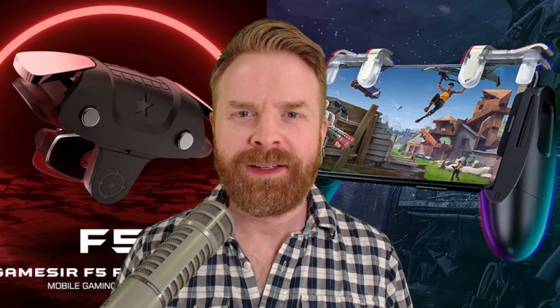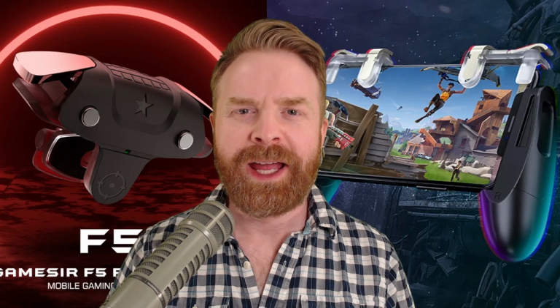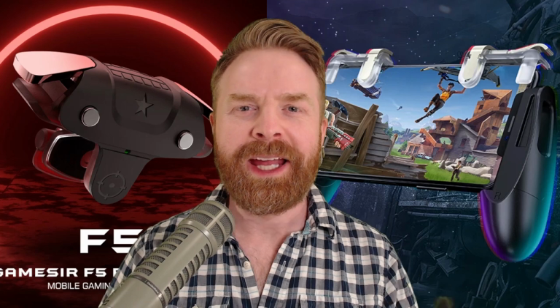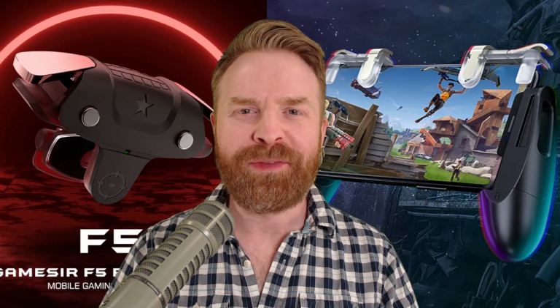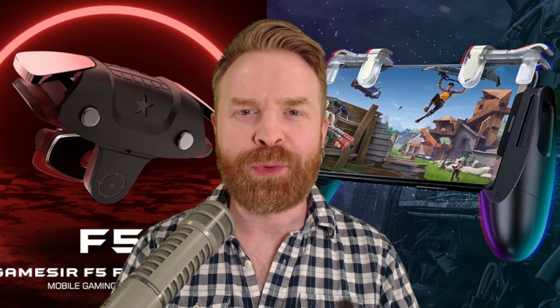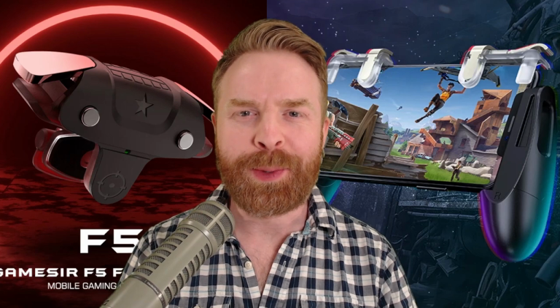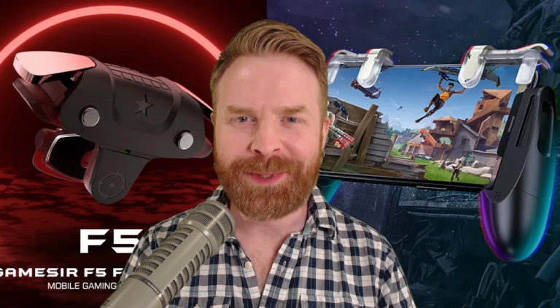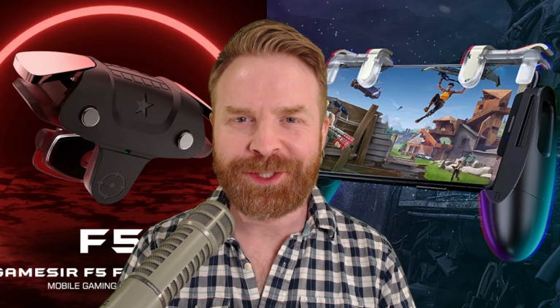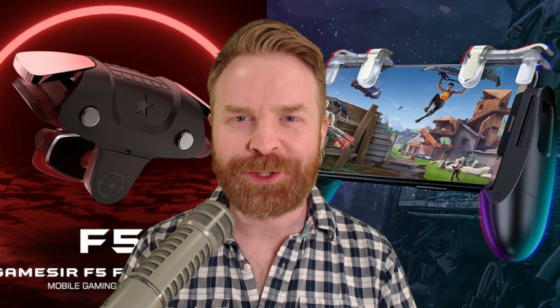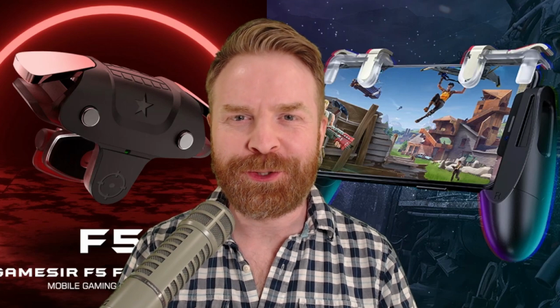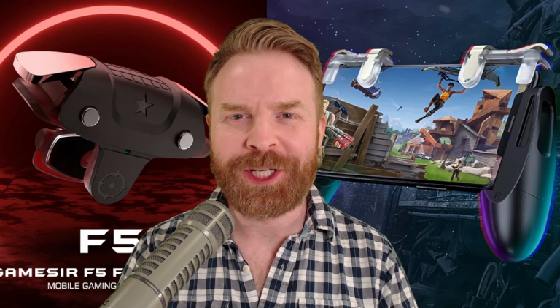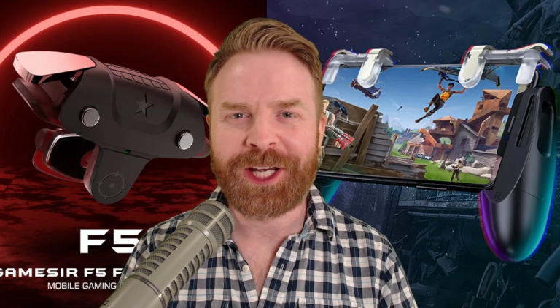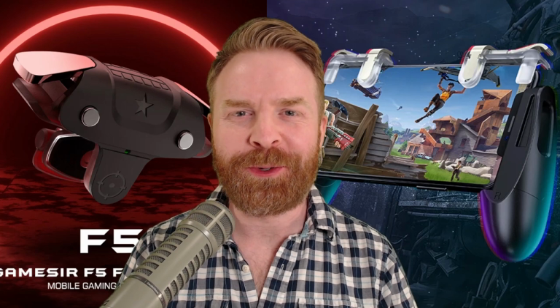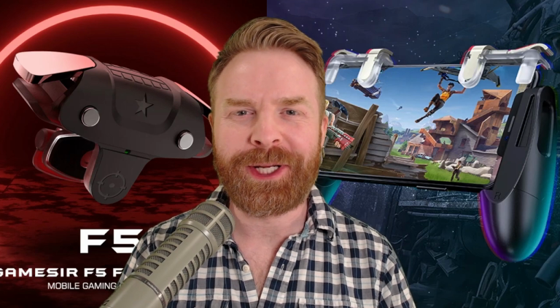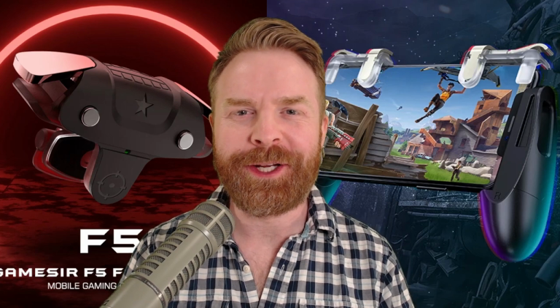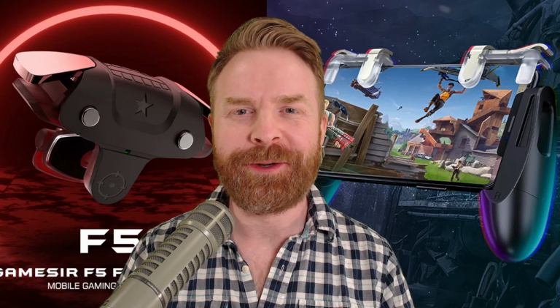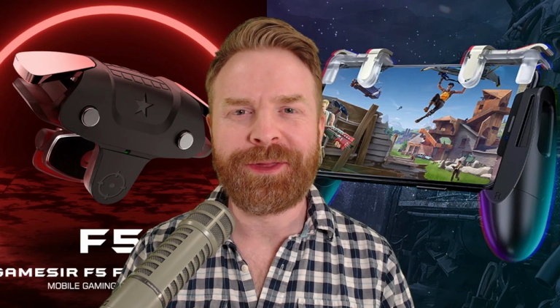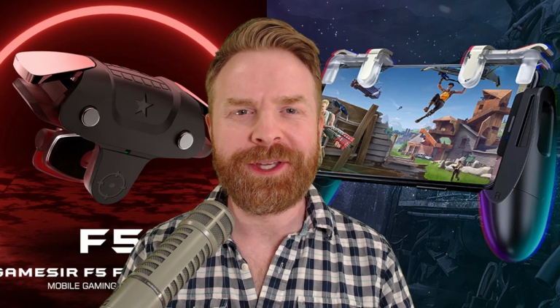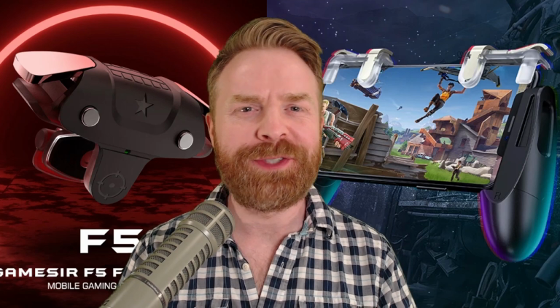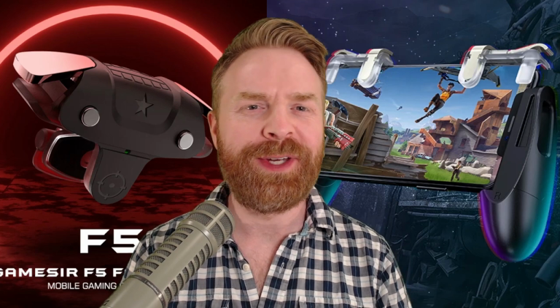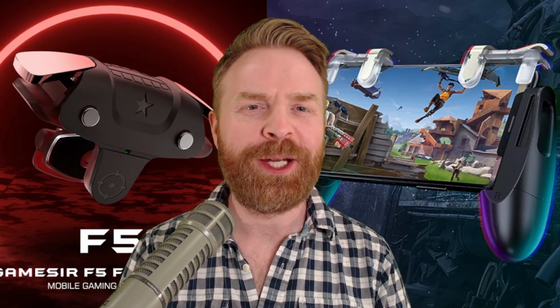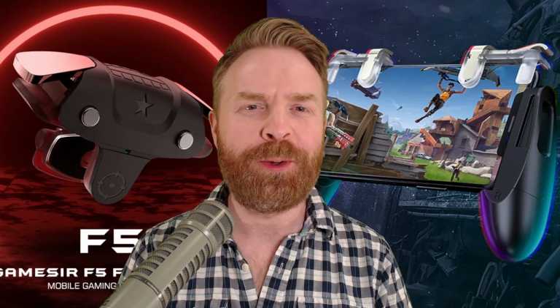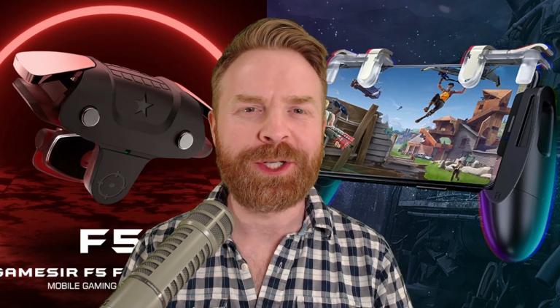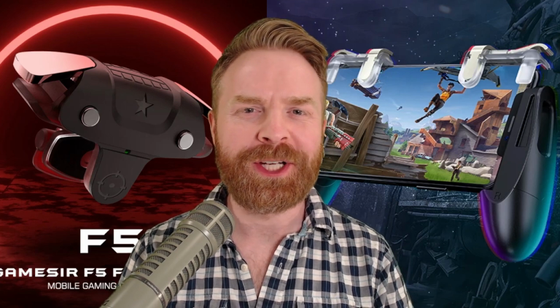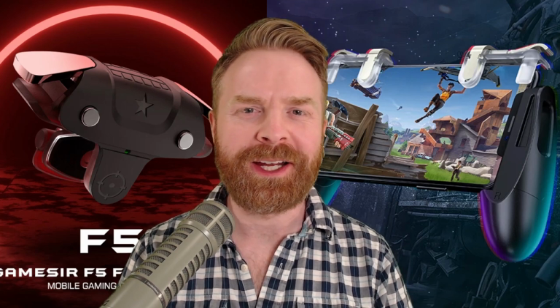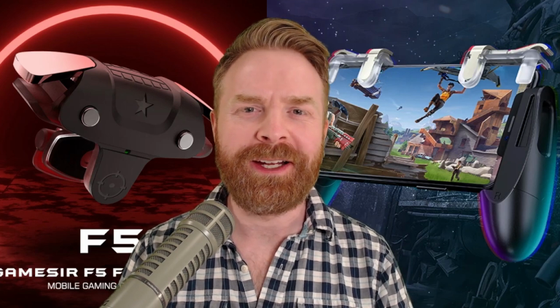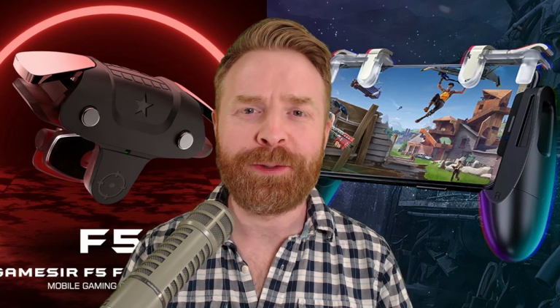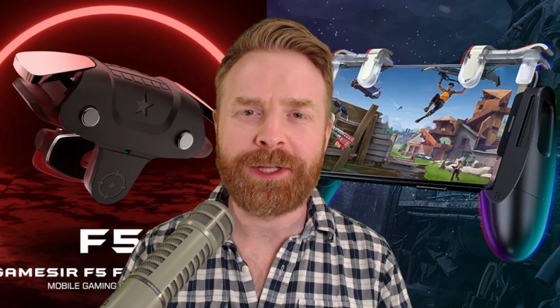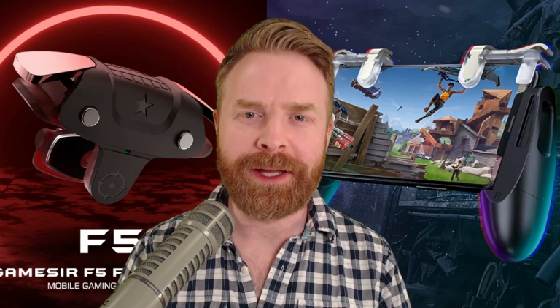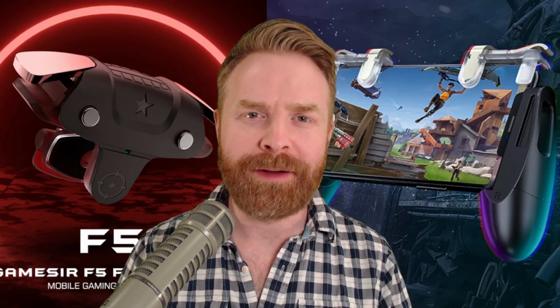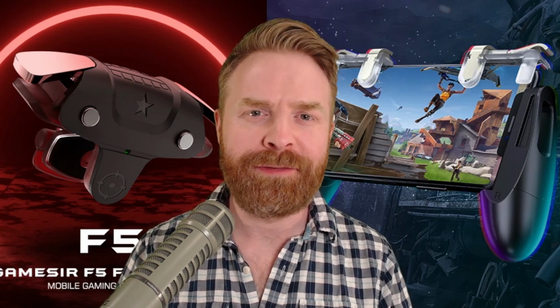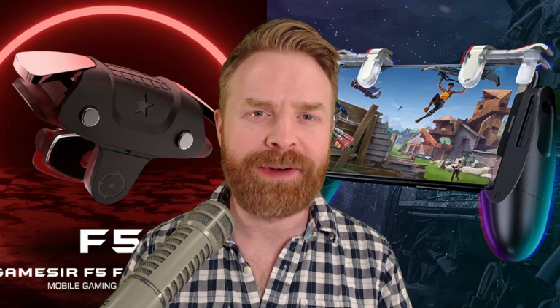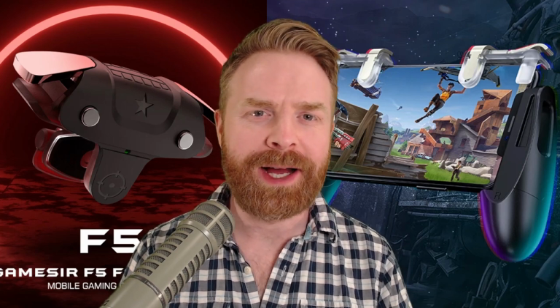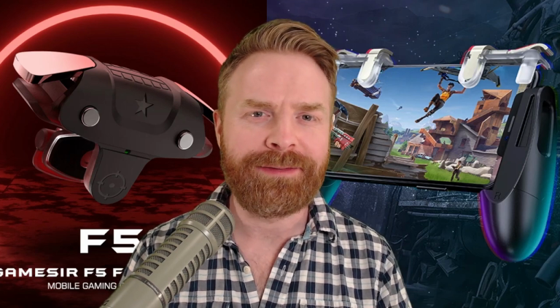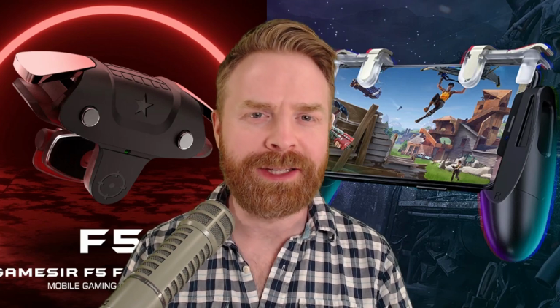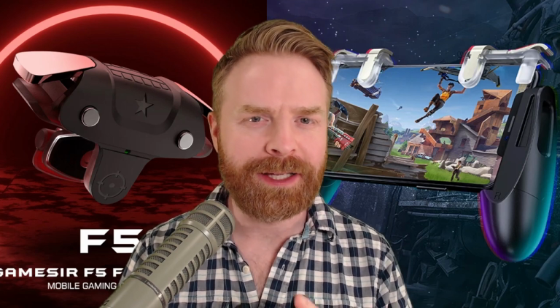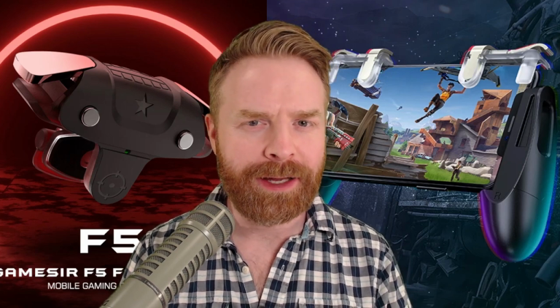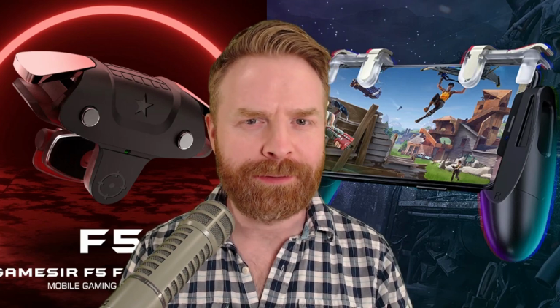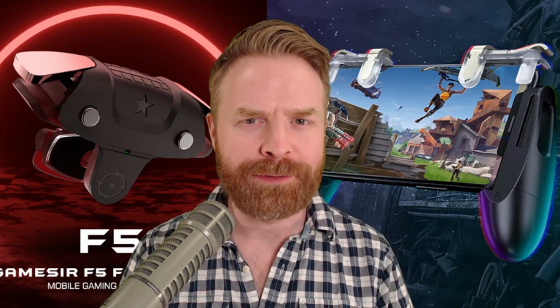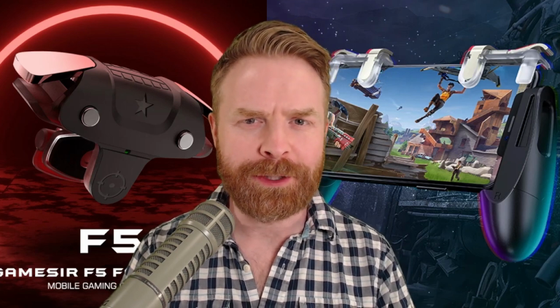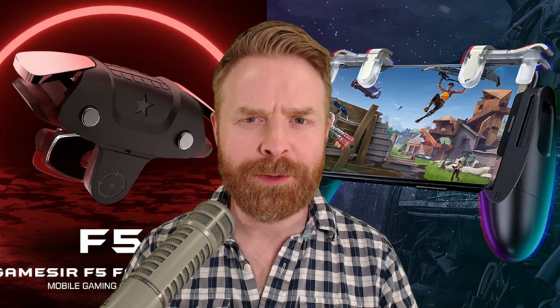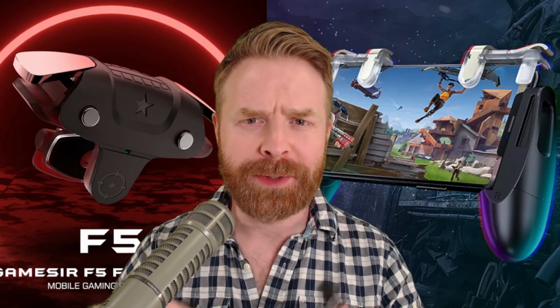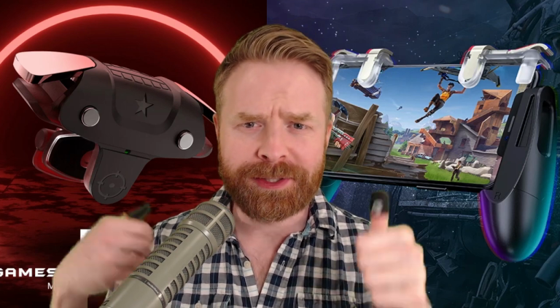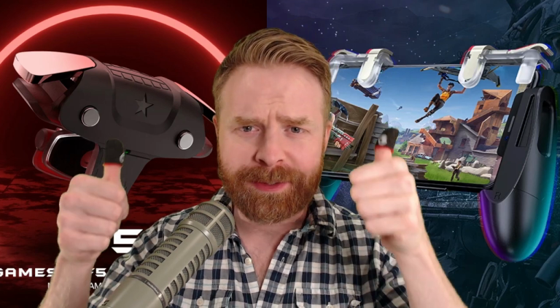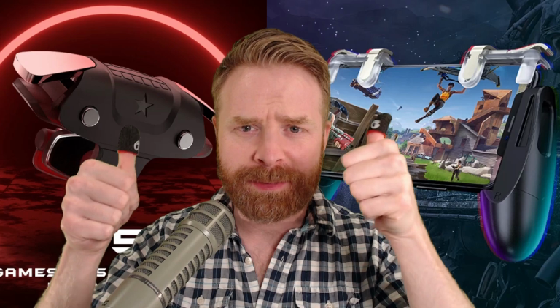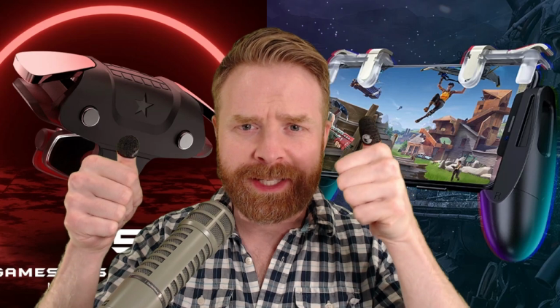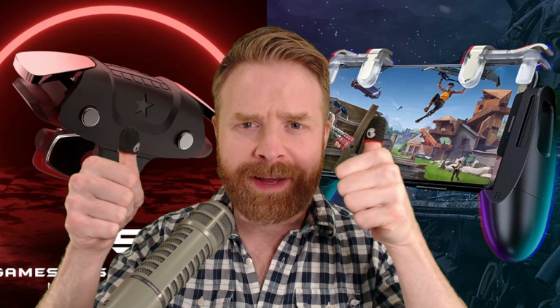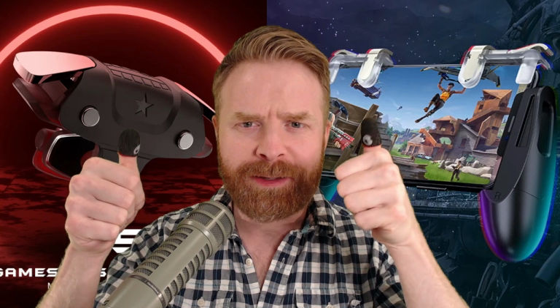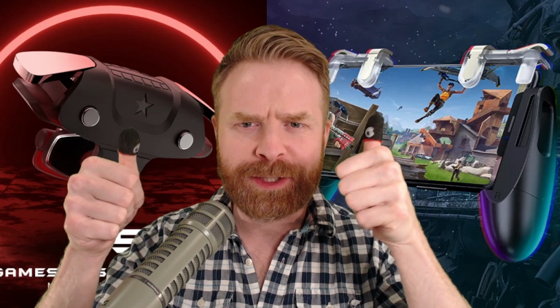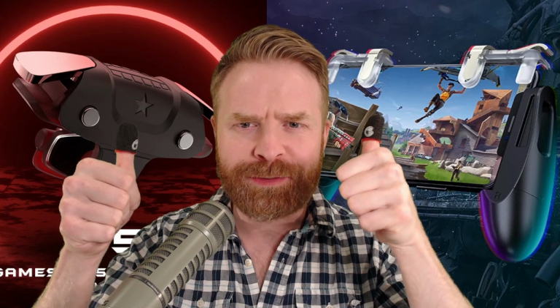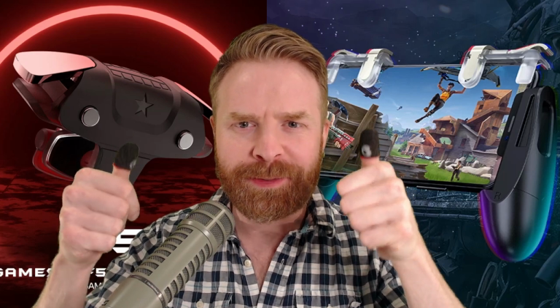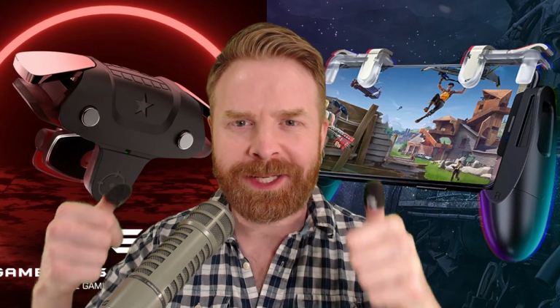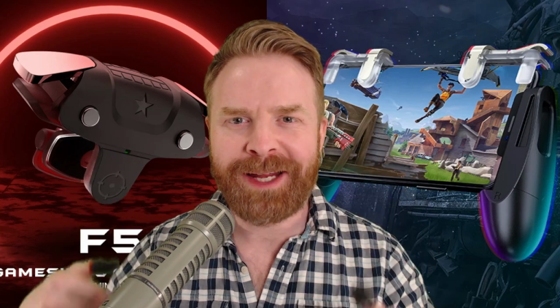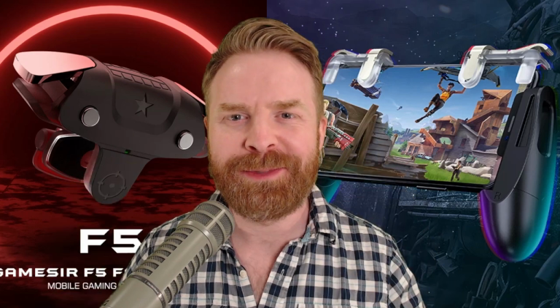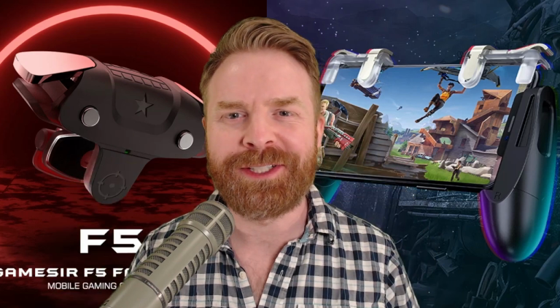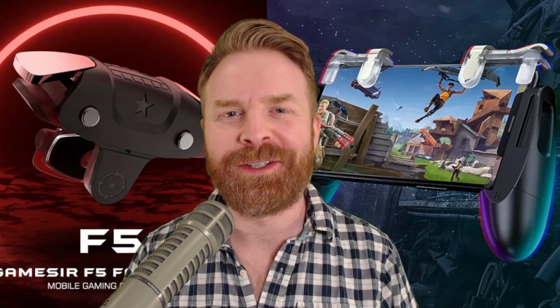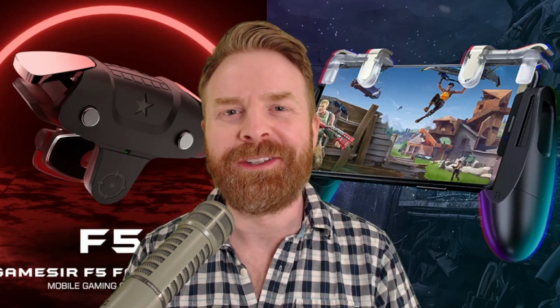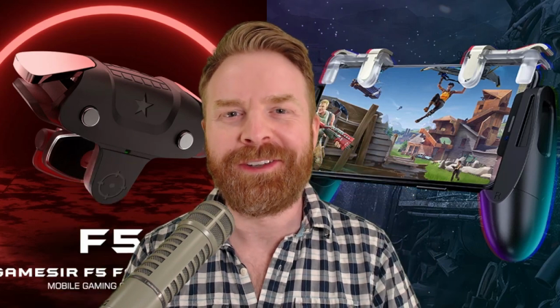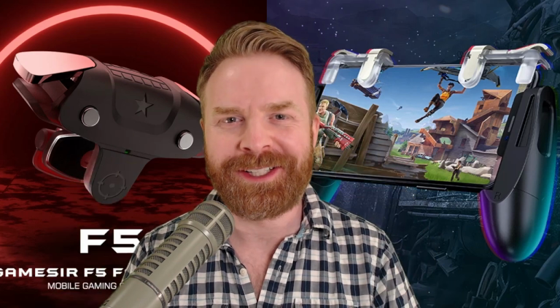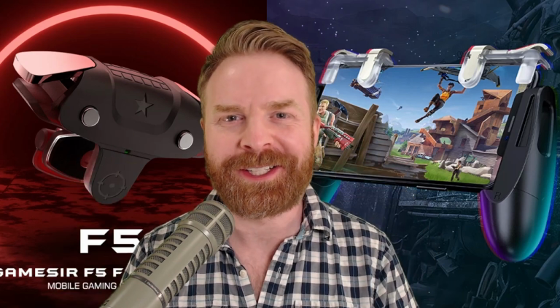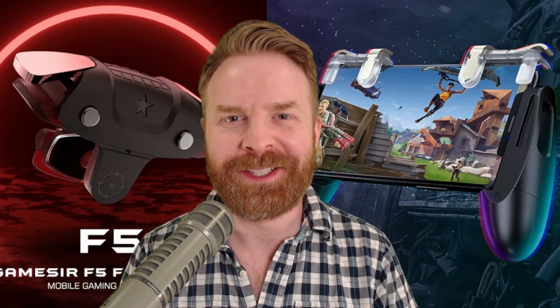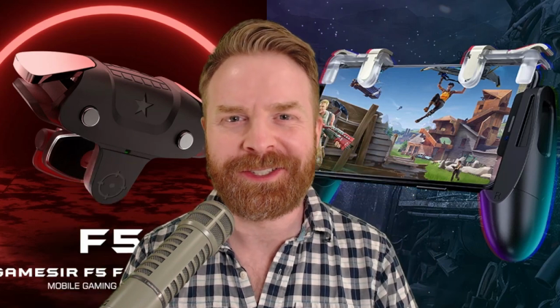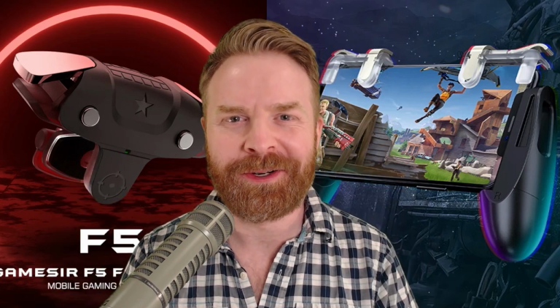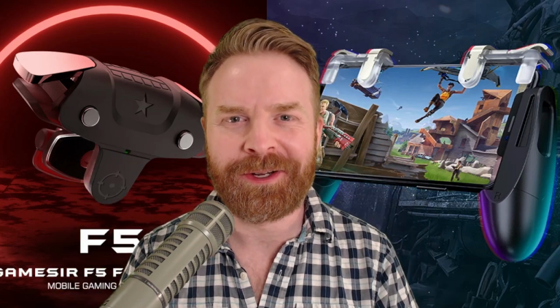Hey everyone, Mr. Sujano here. In this video, we're checking out the F5, the F2, and some Talons from GameSir. Let's get started.